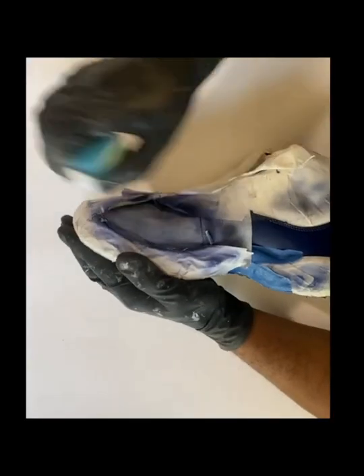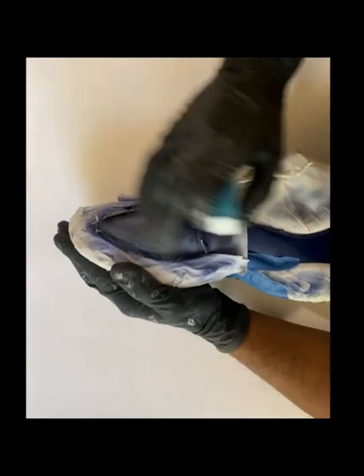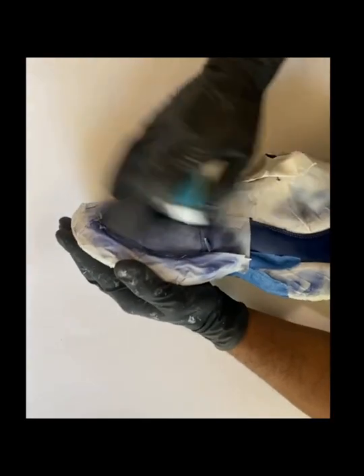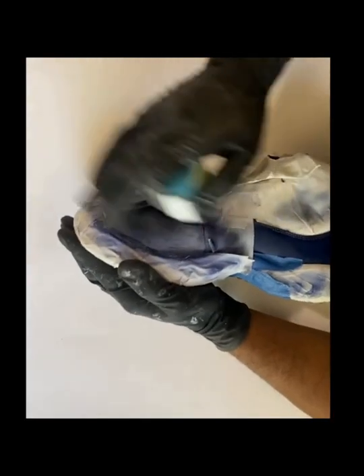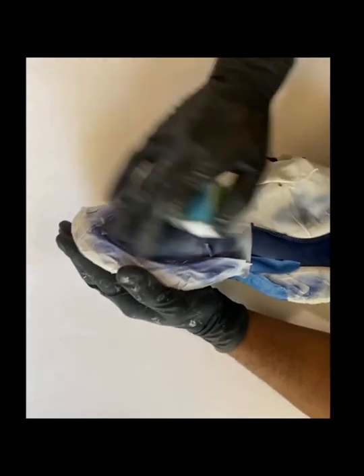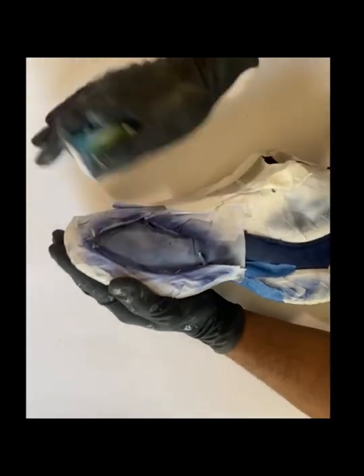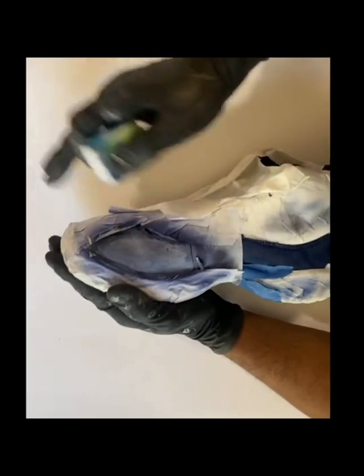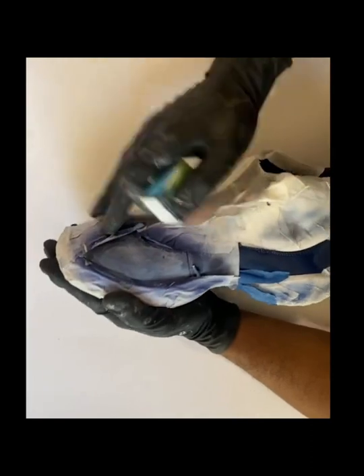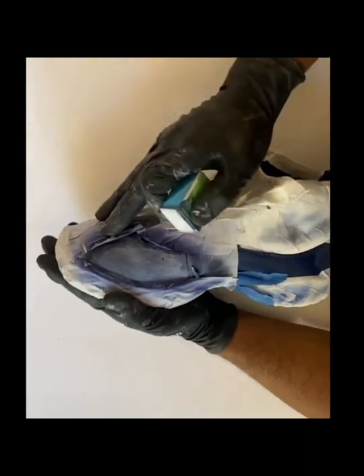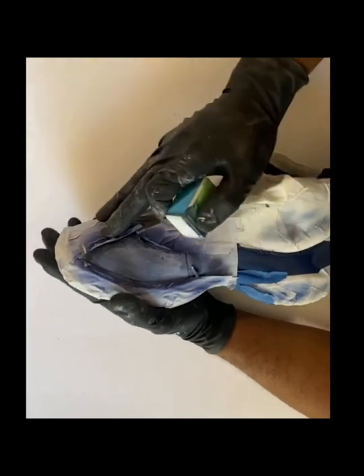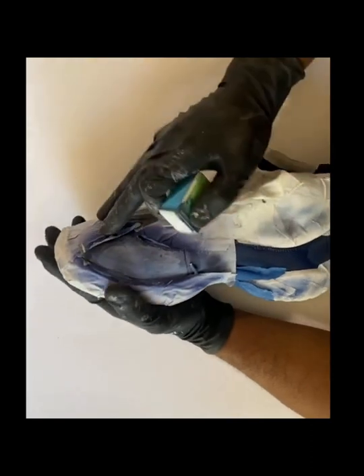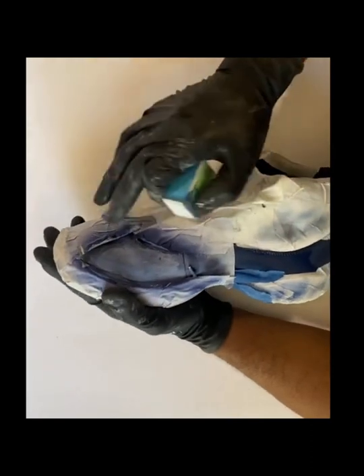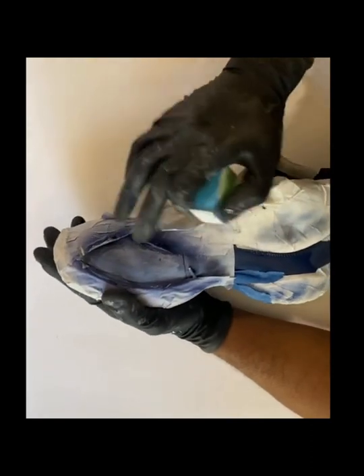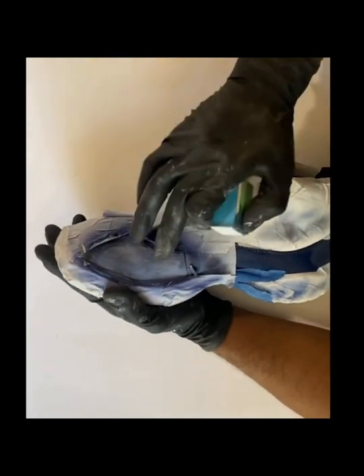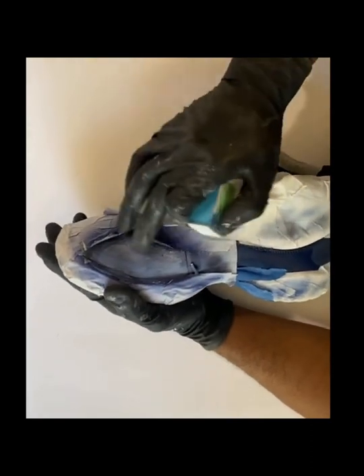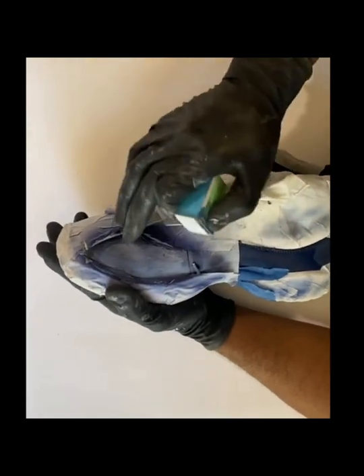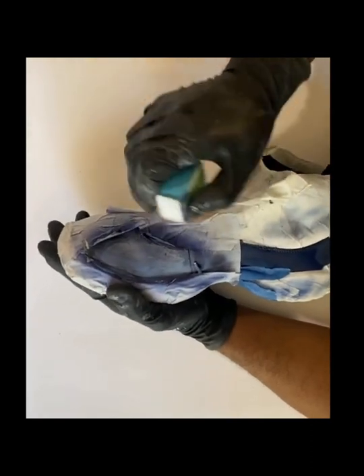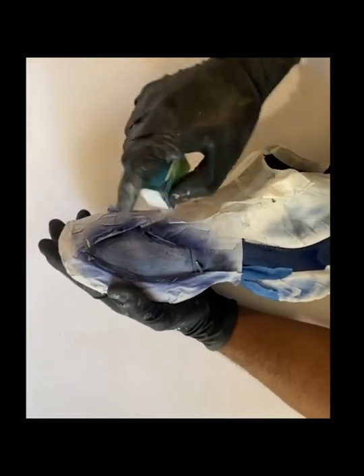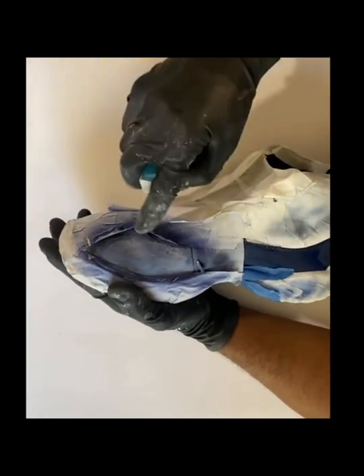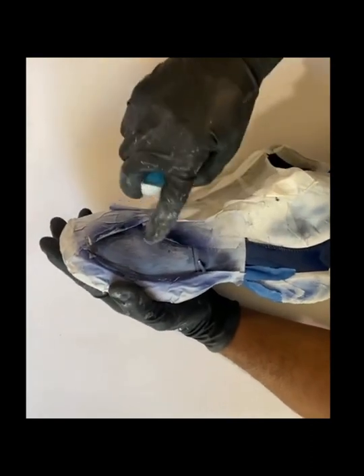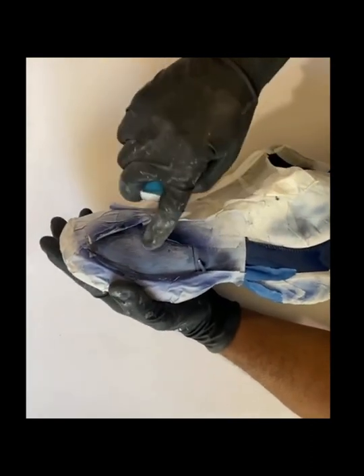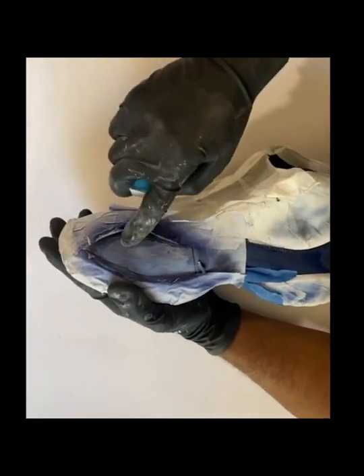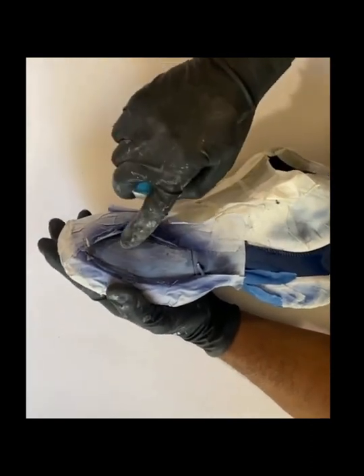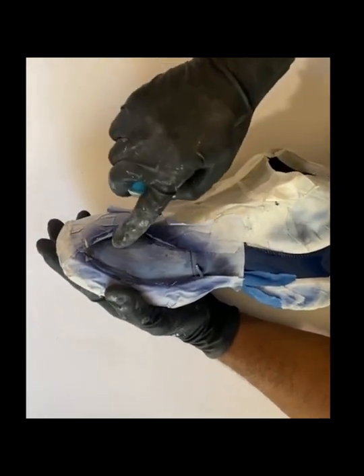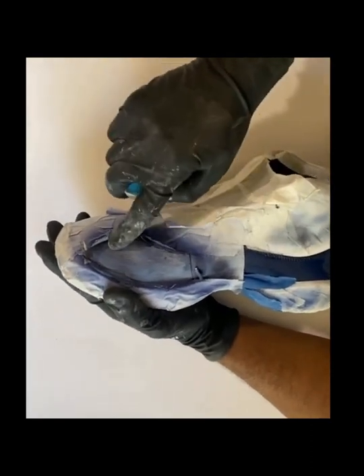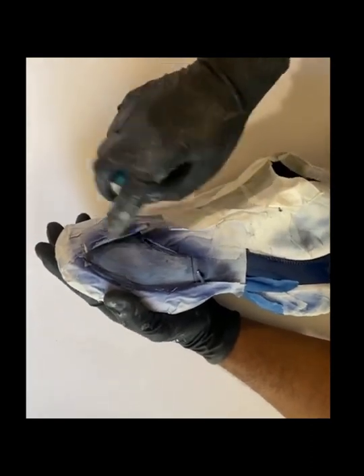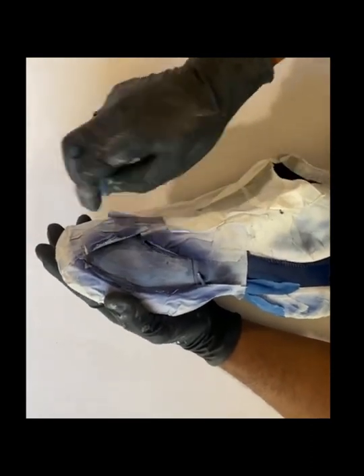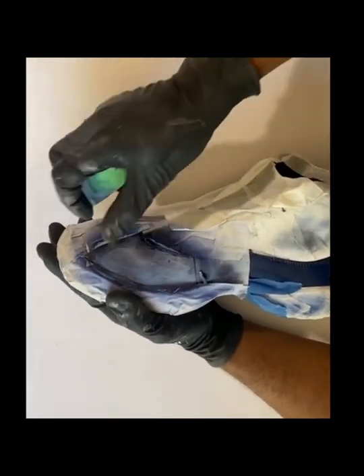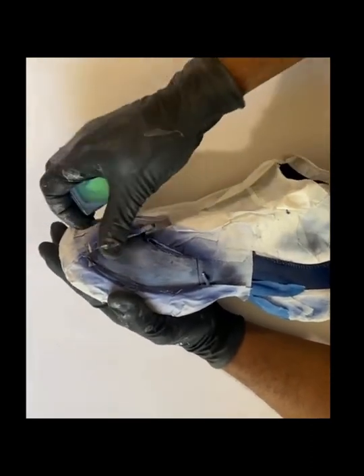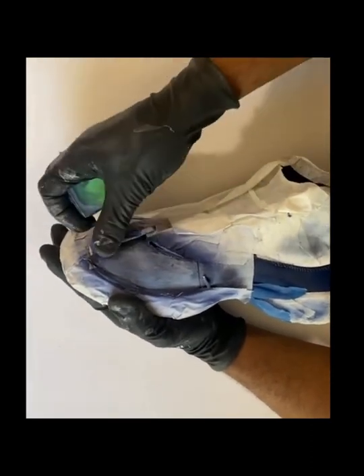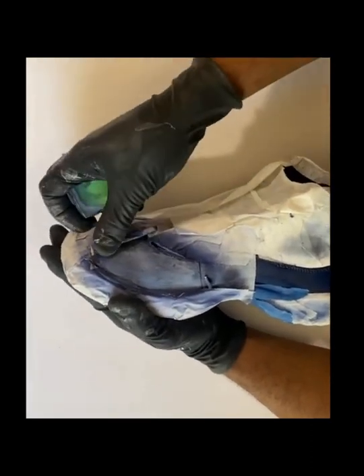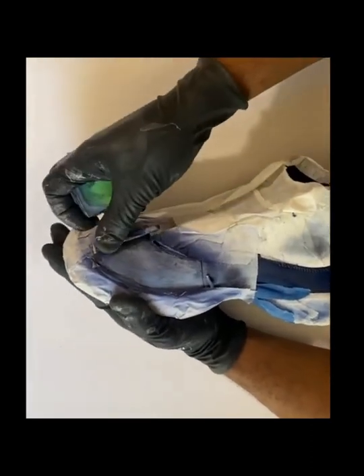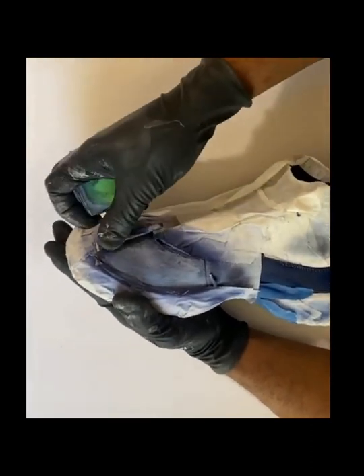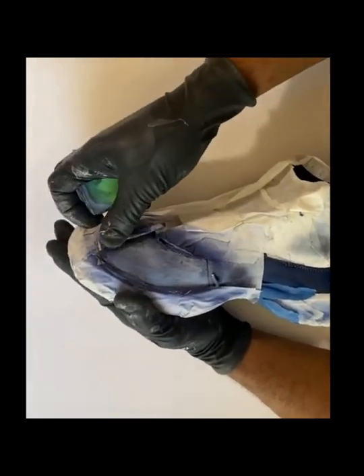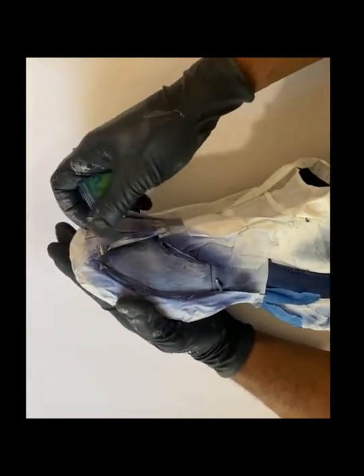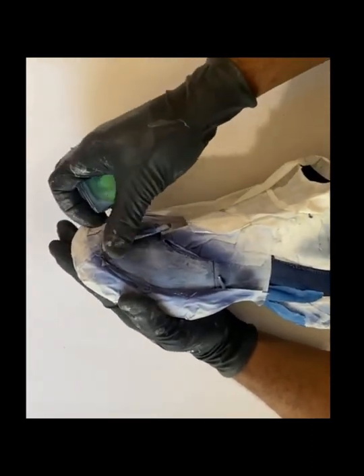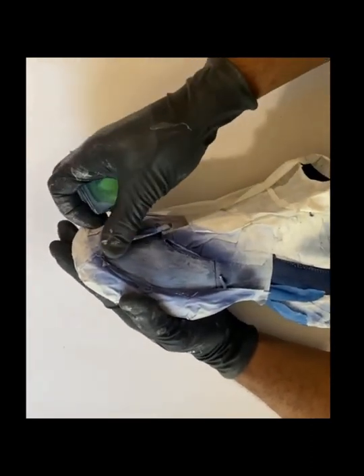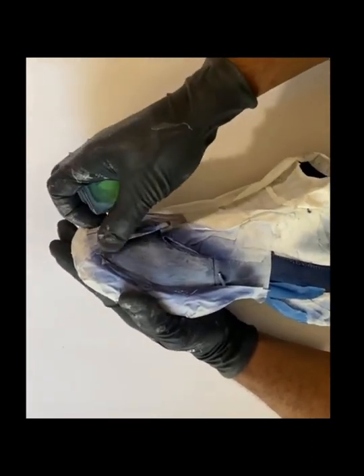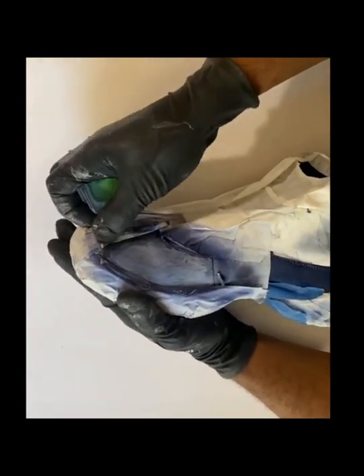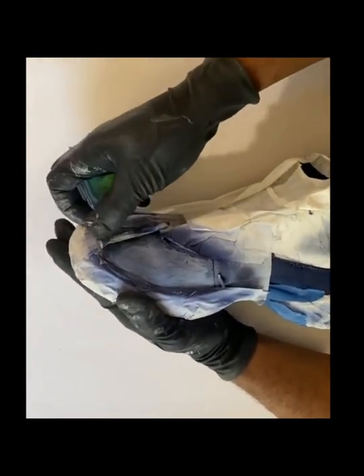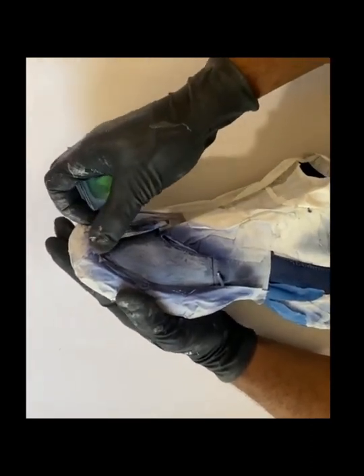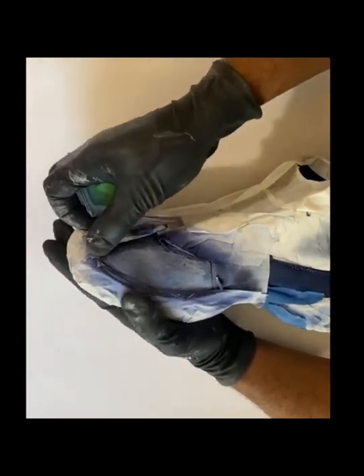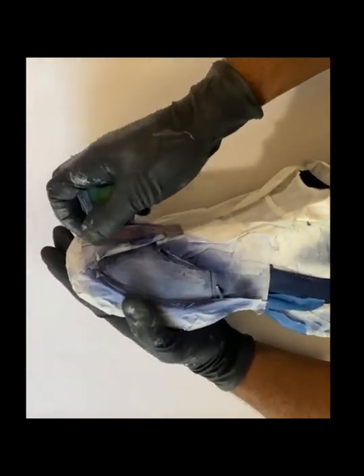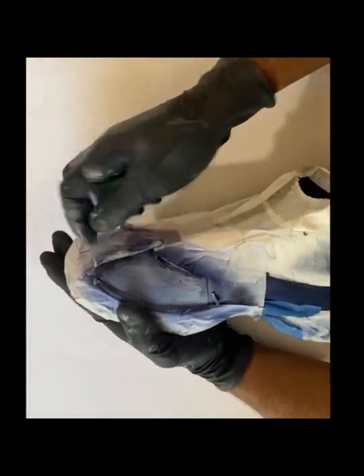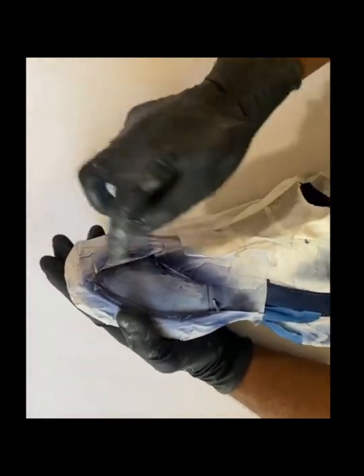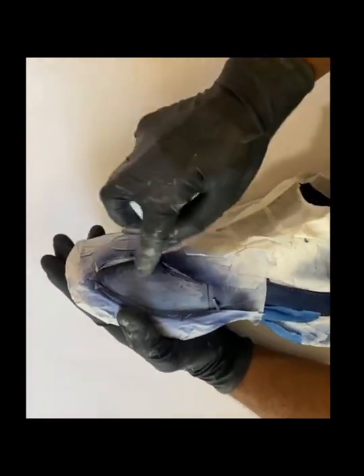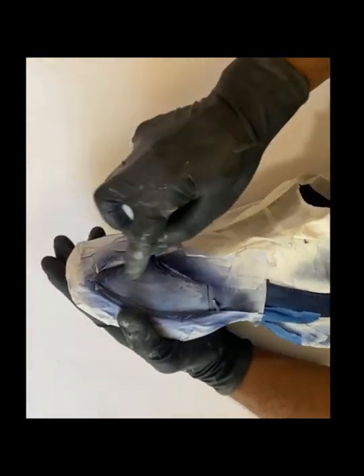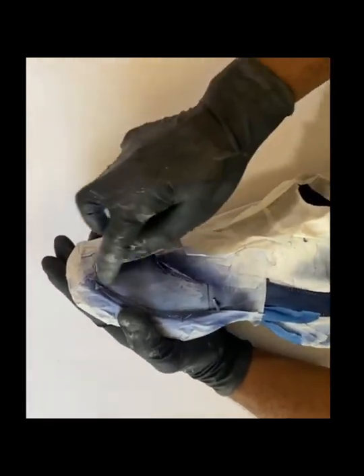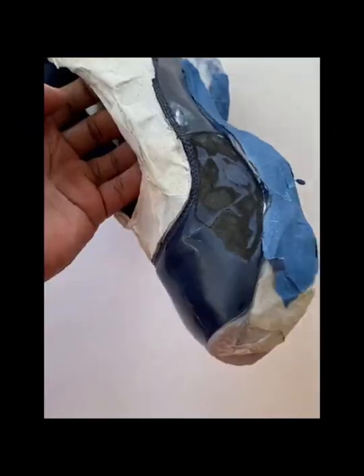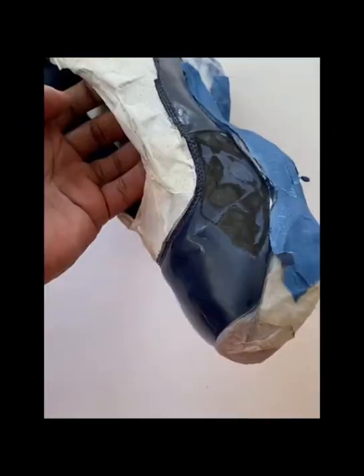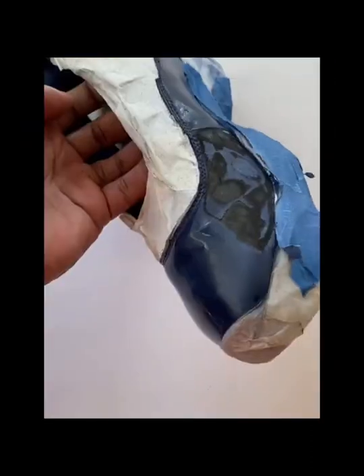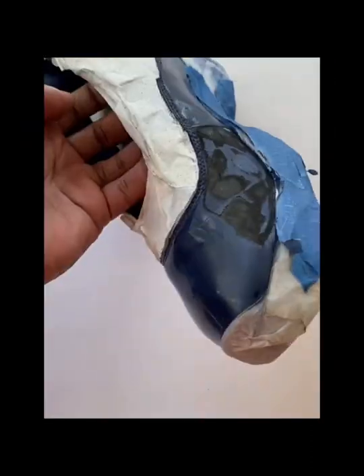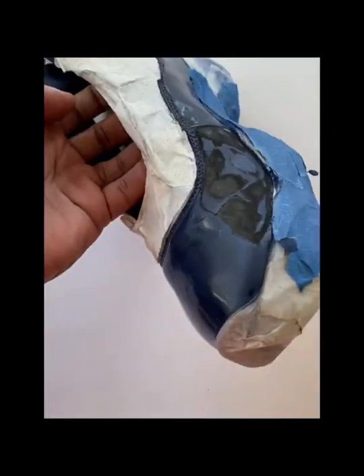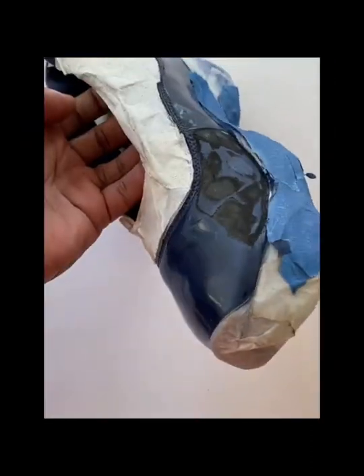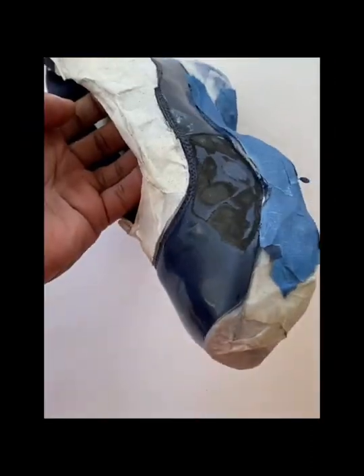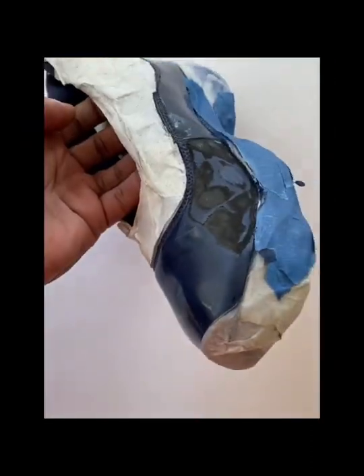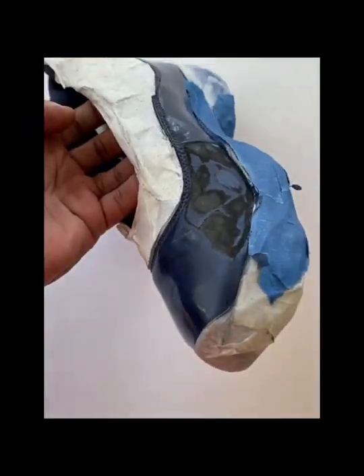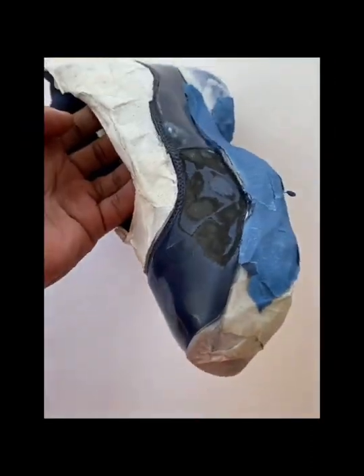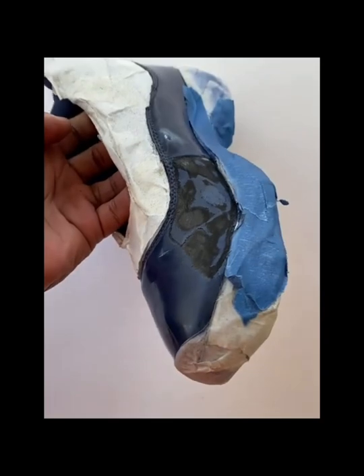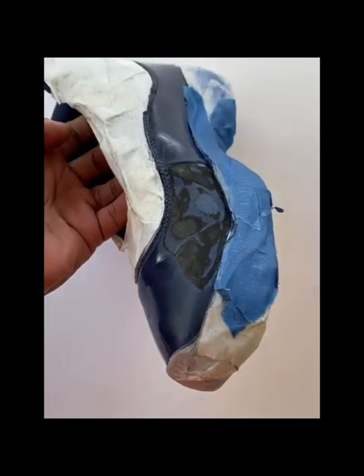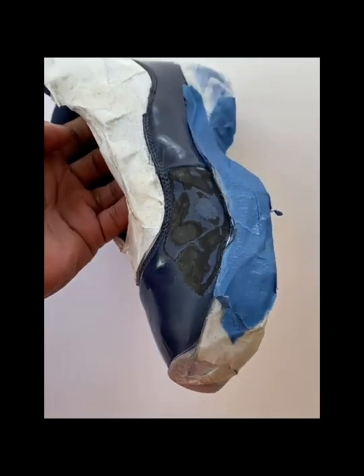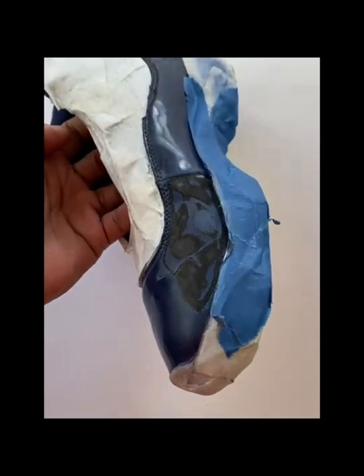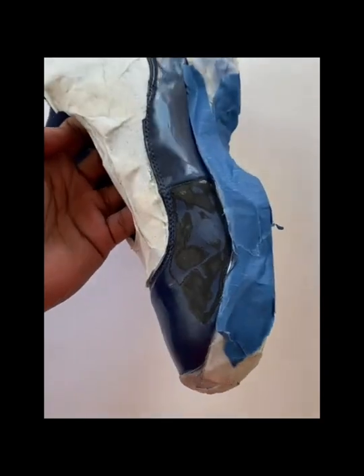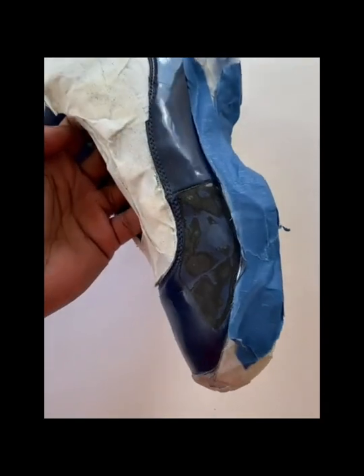I want the paint to be white, especially on this area.